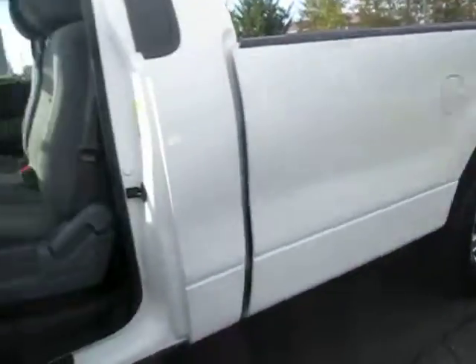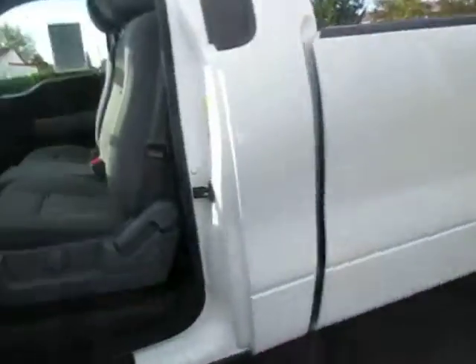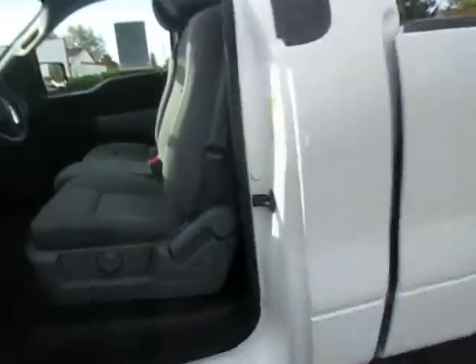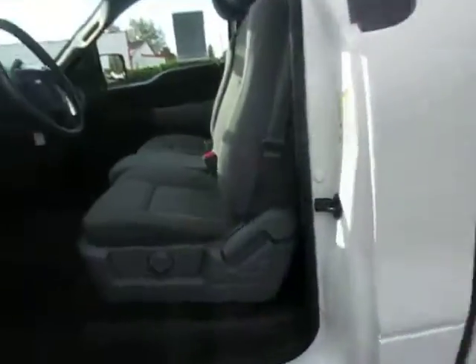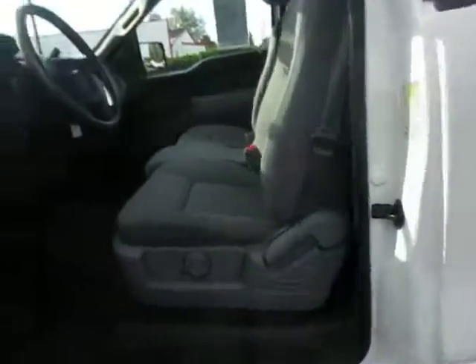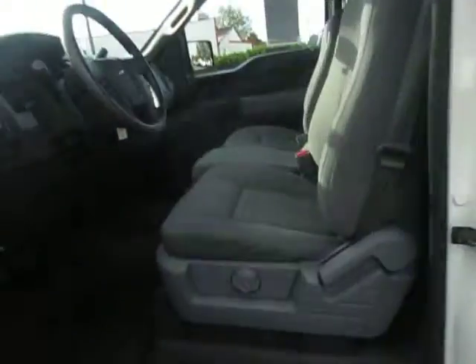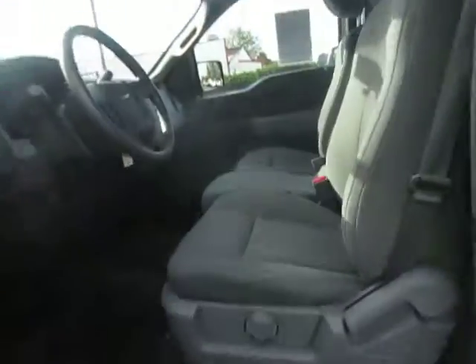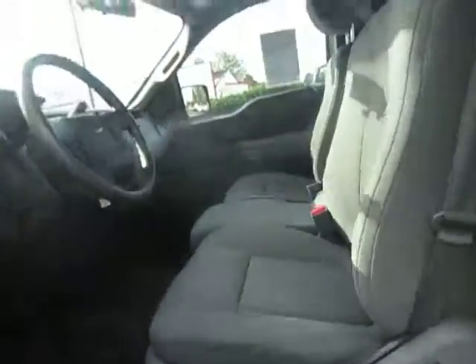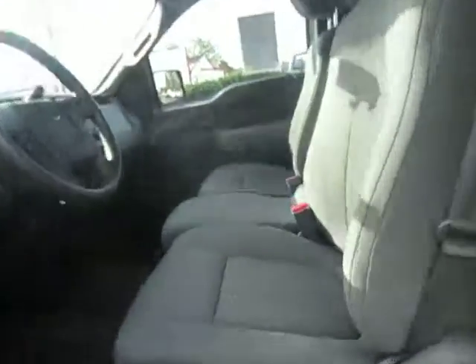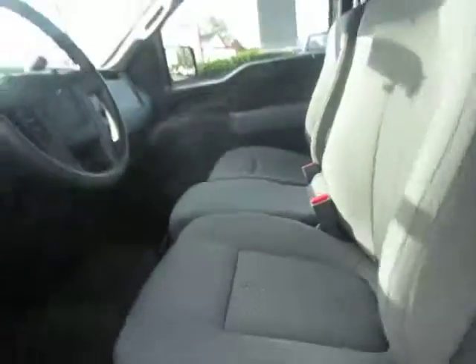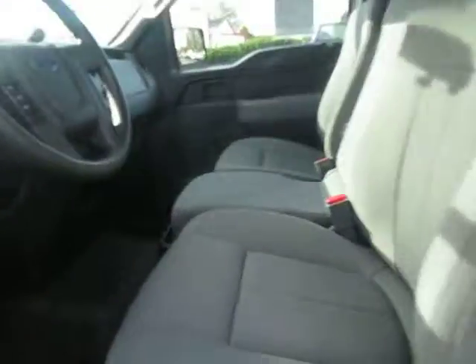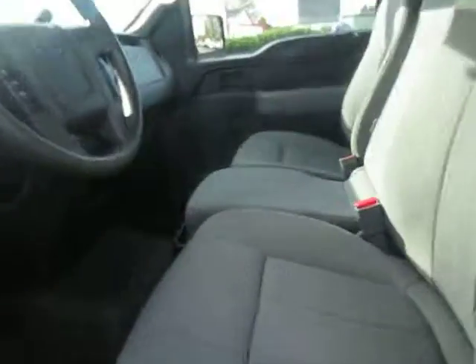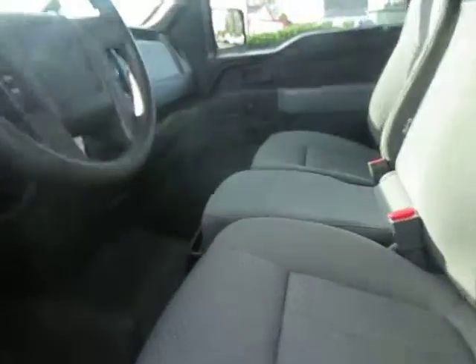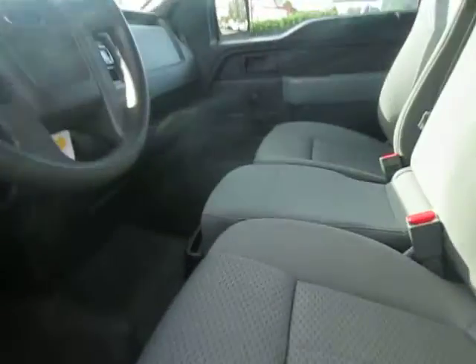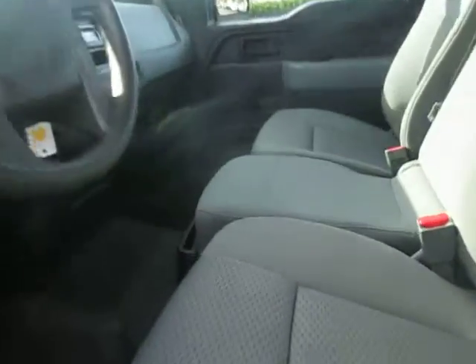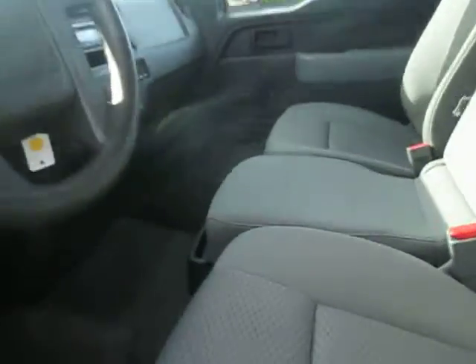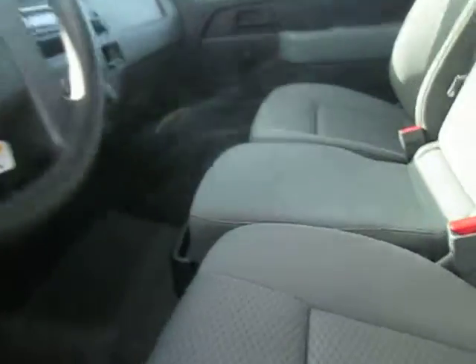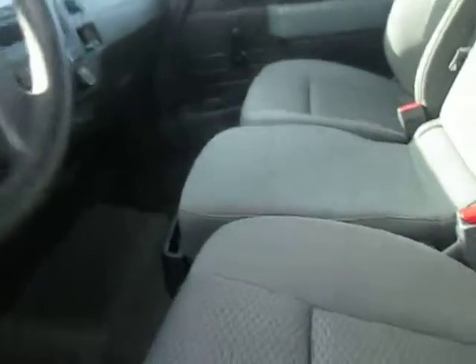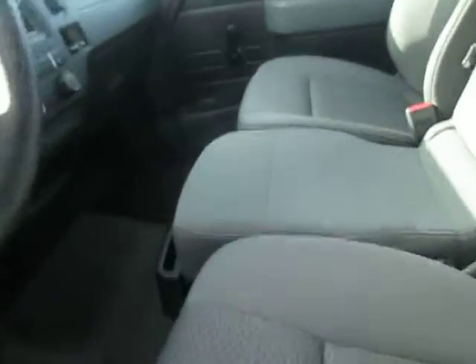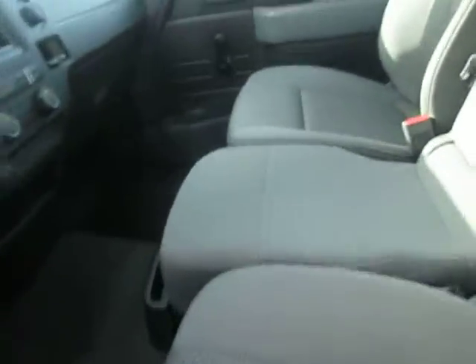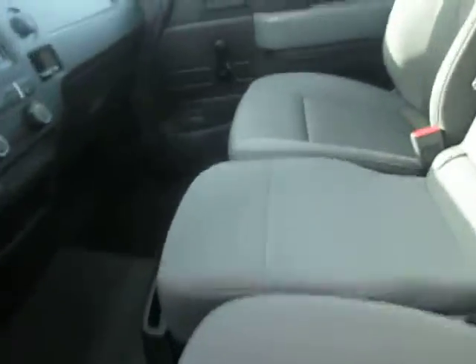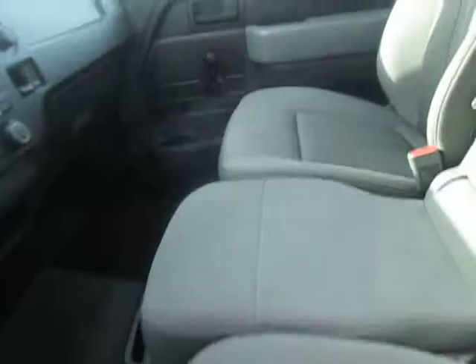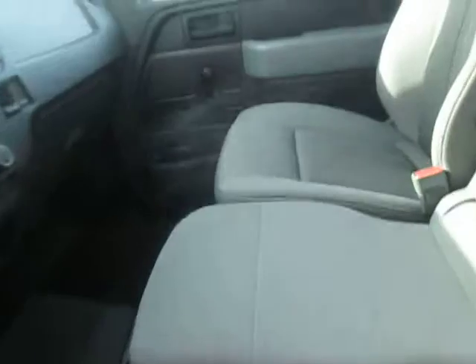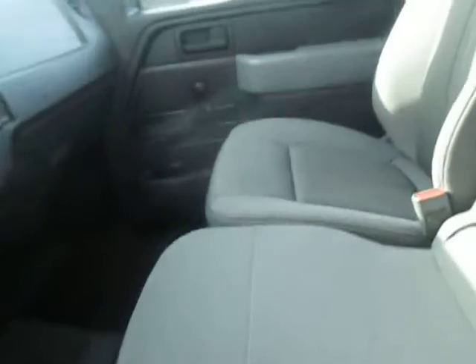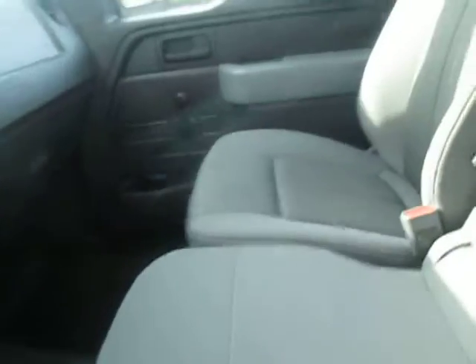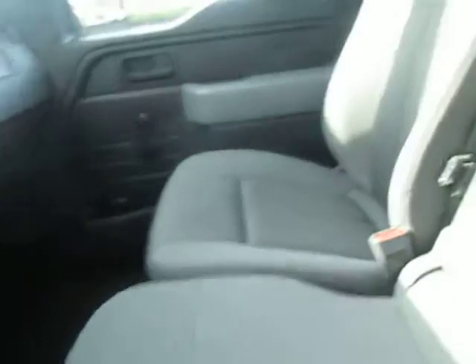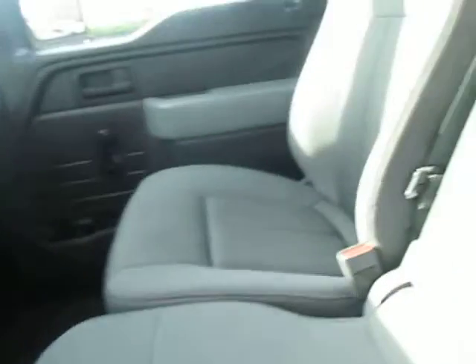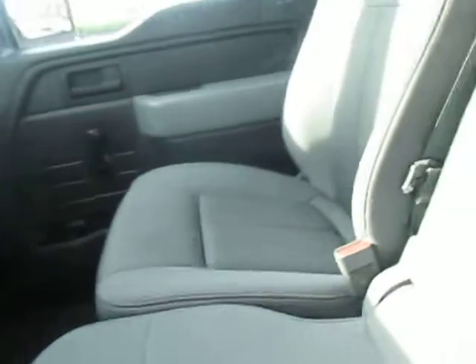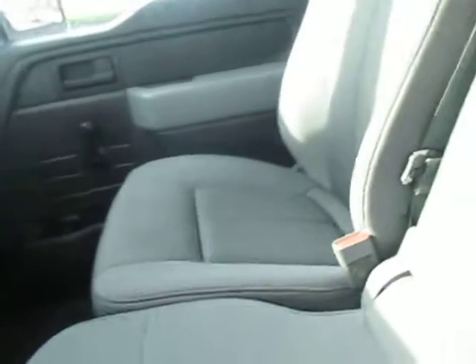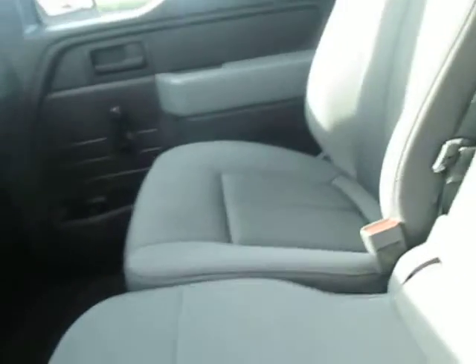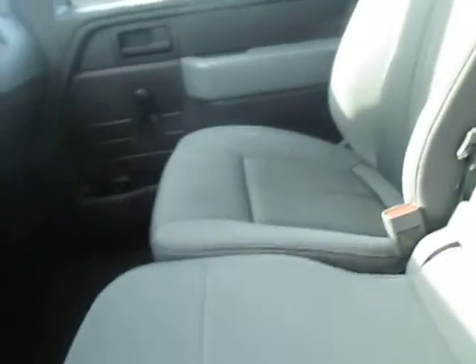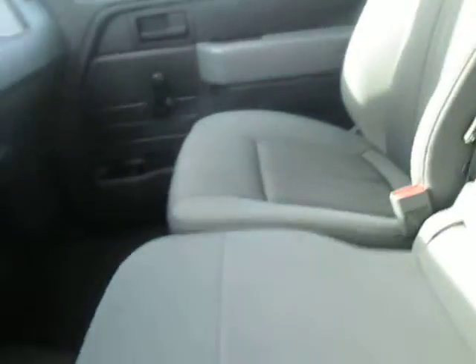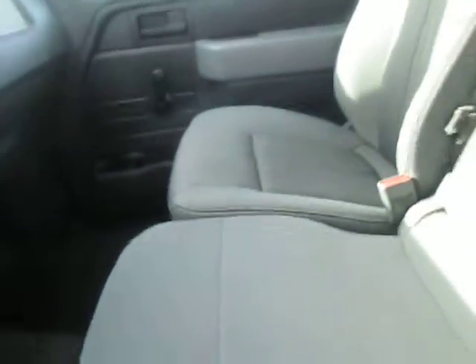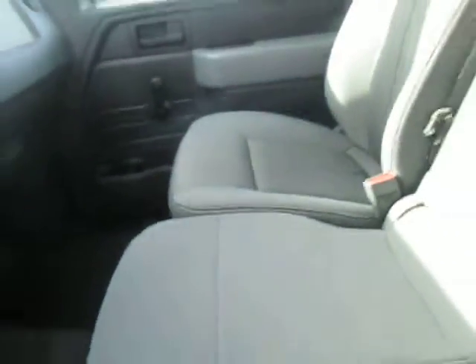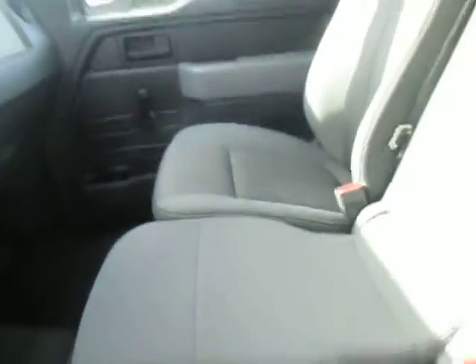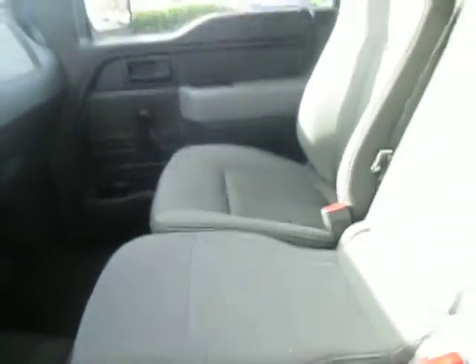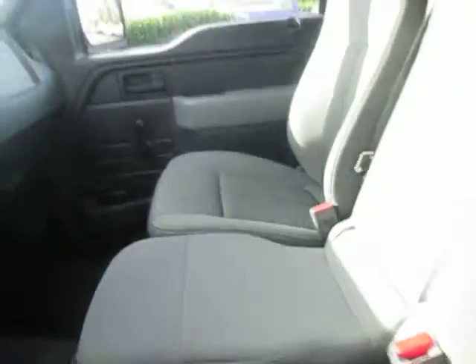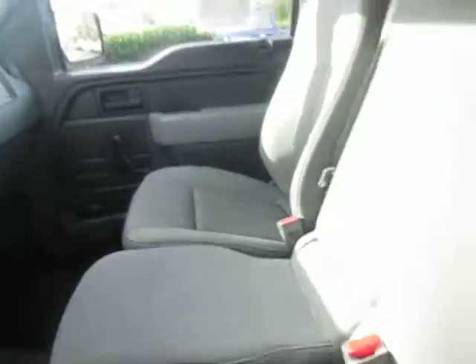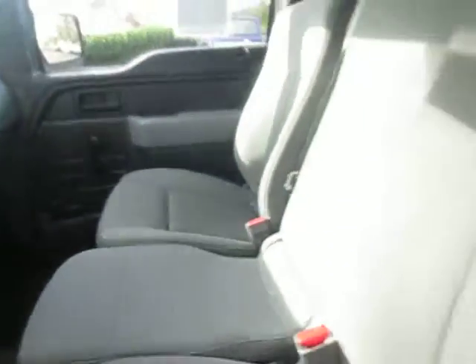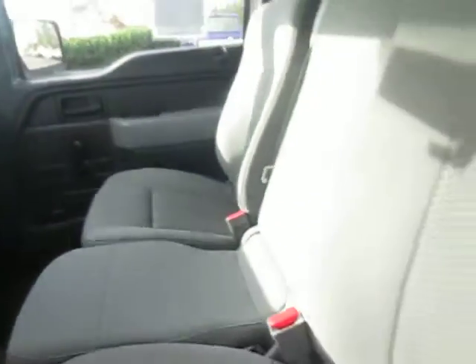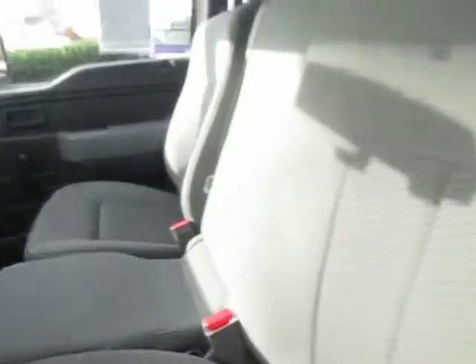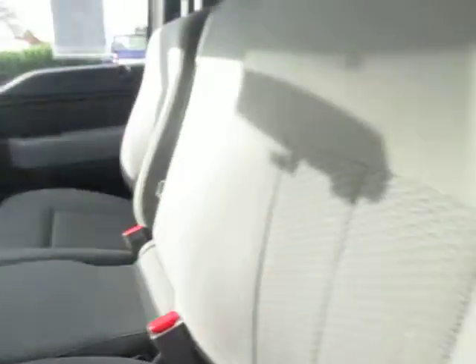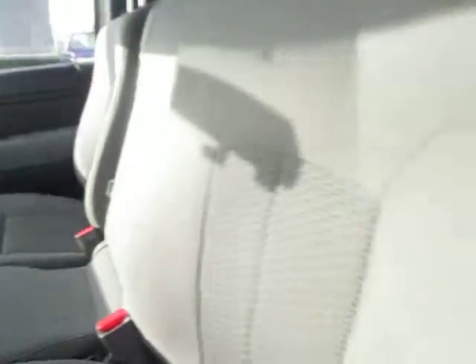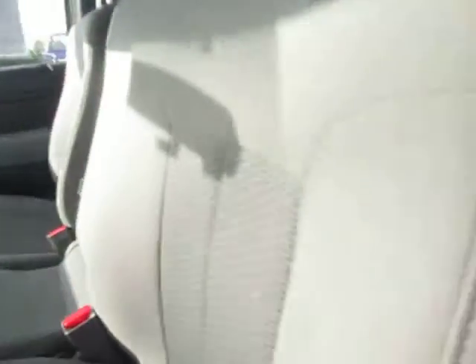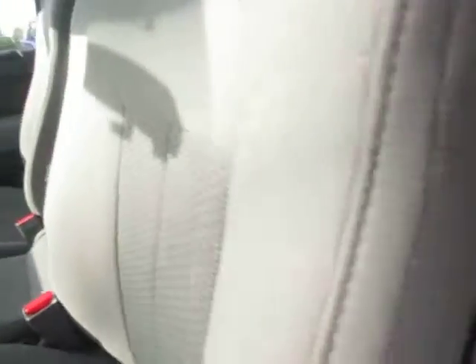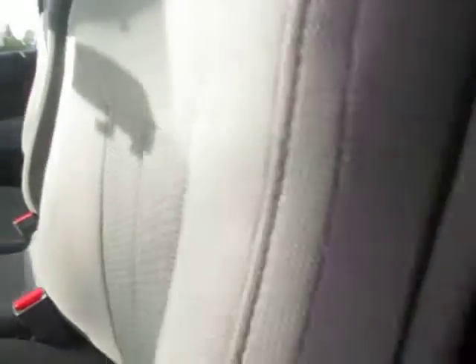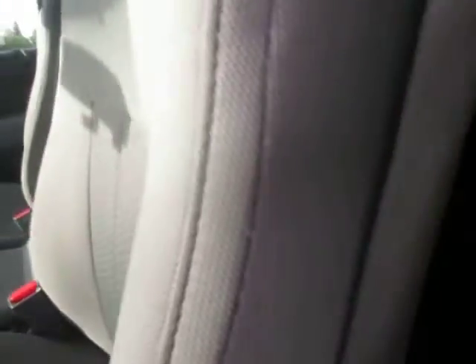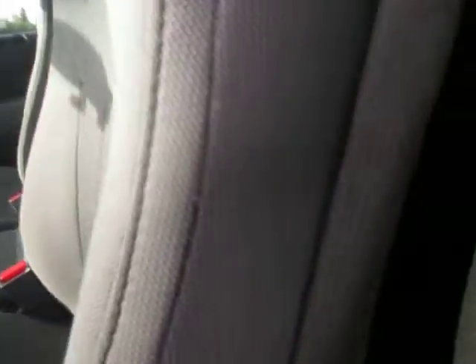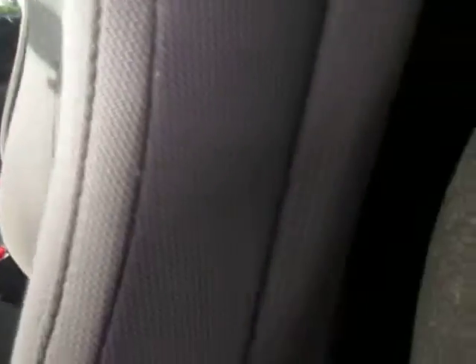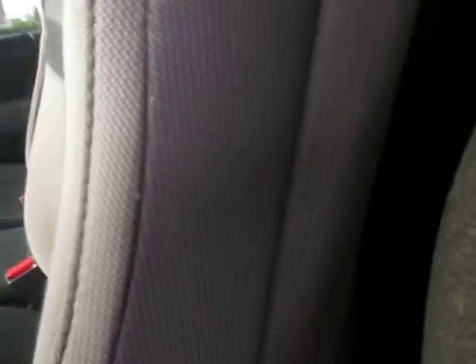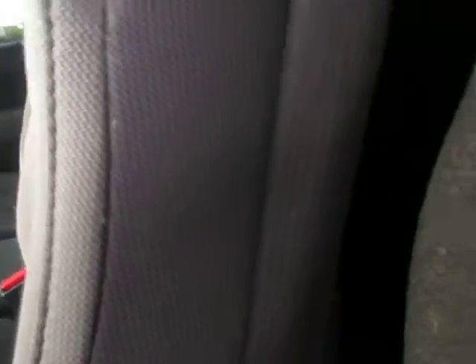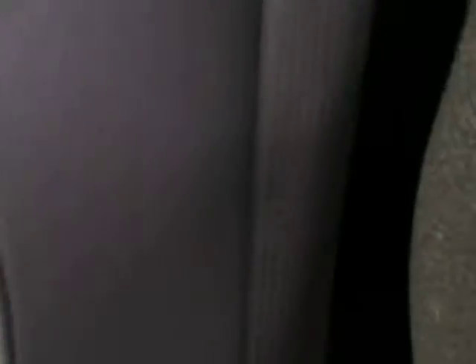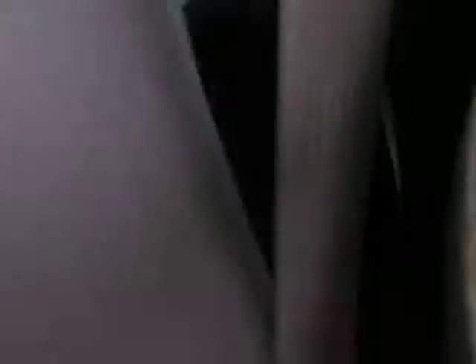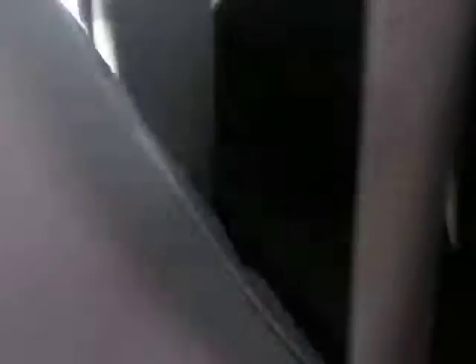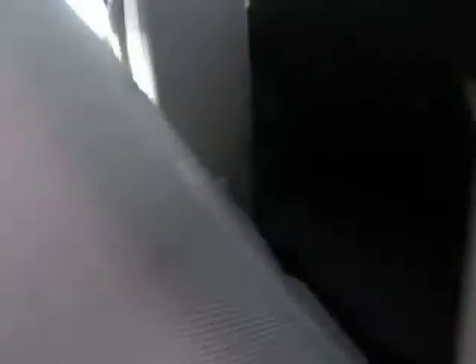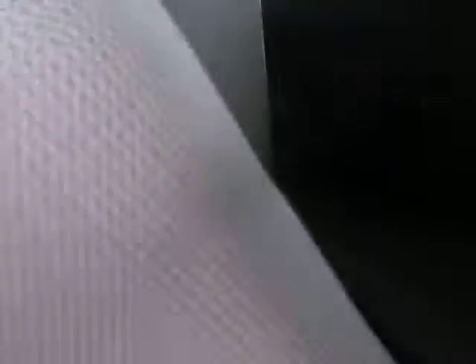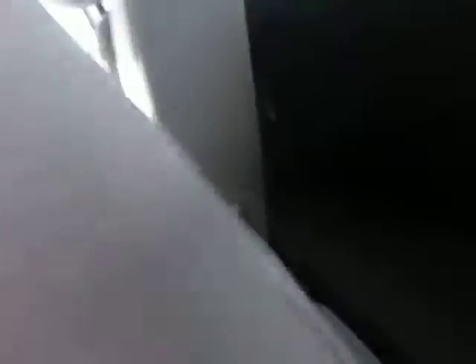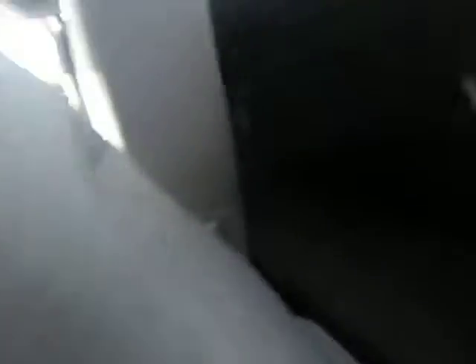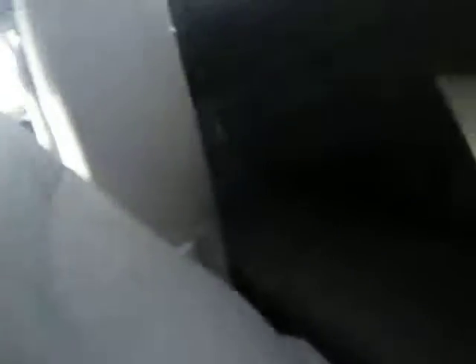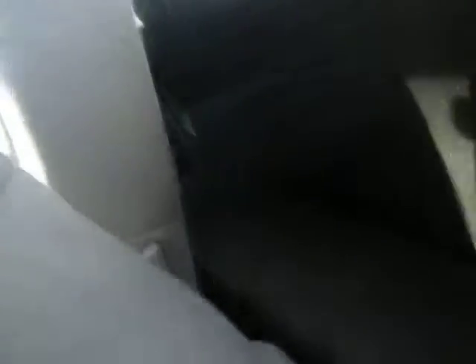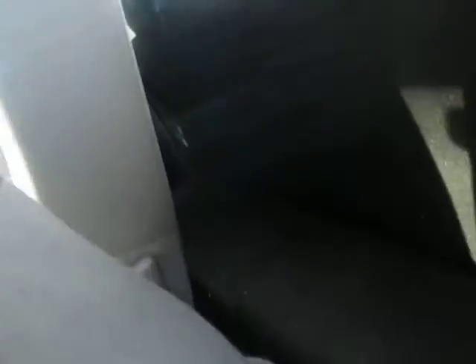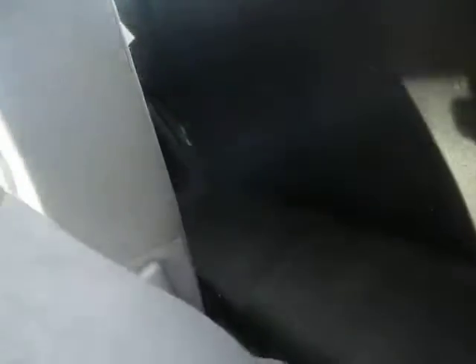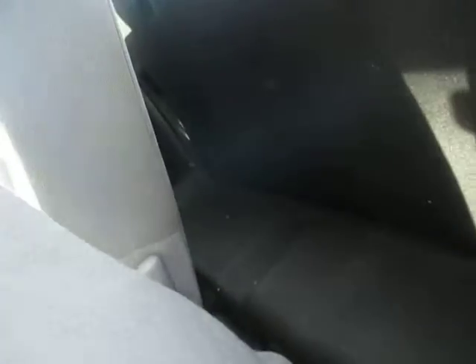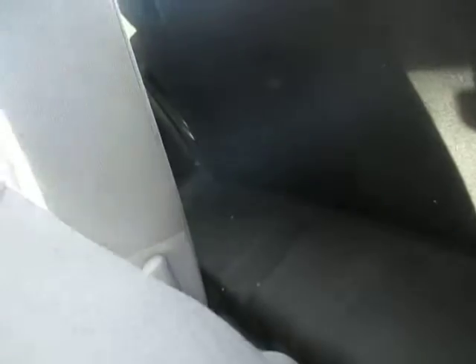It's got nice gray cloth interior, no rips or tears, very great condition. It's got a little bit of space in the back.